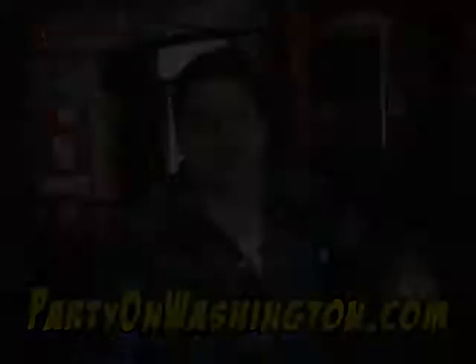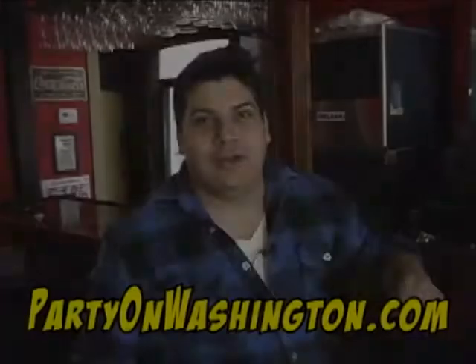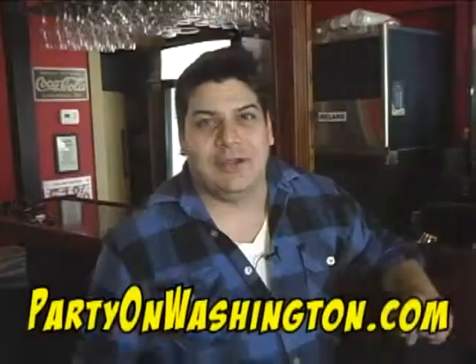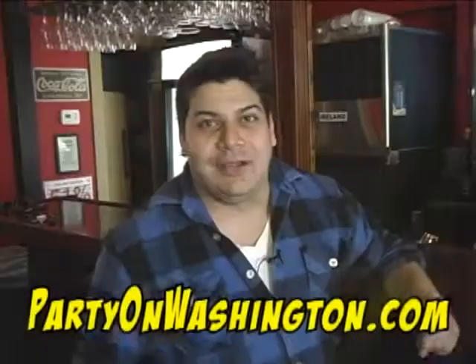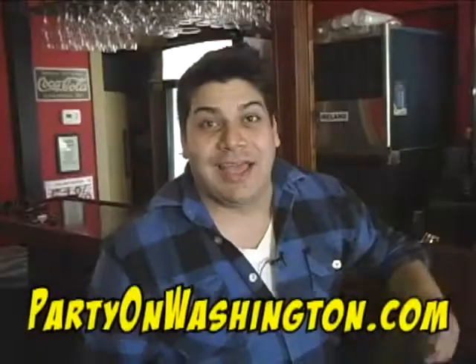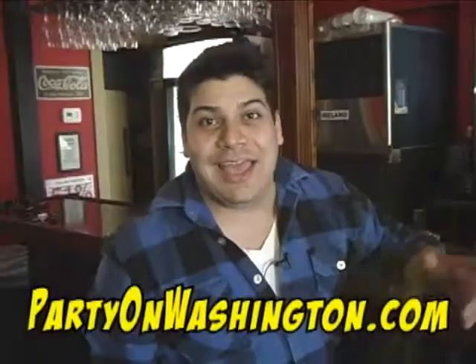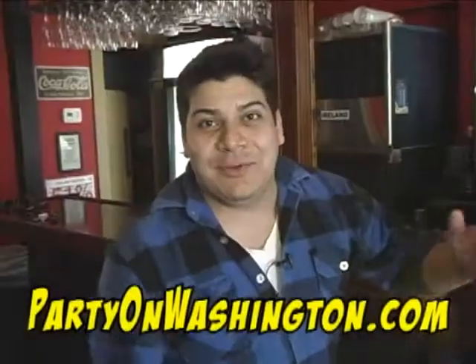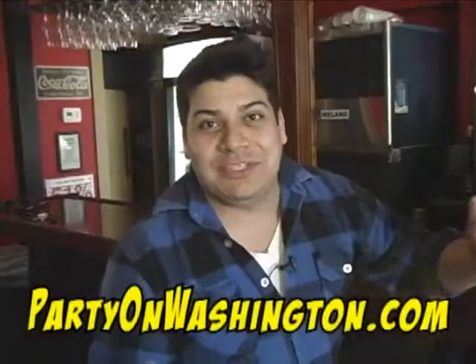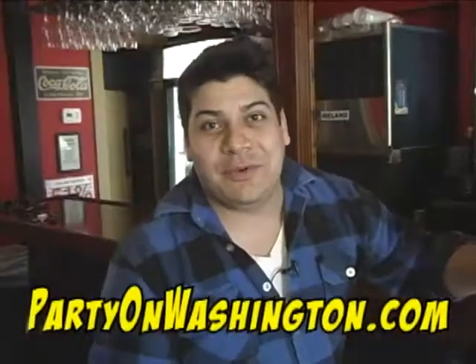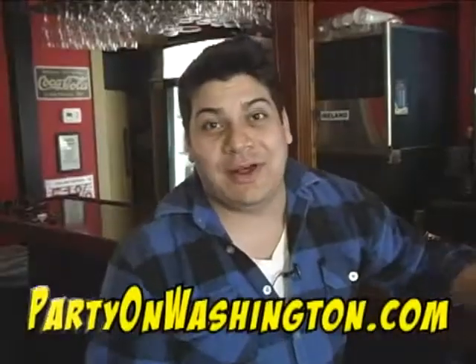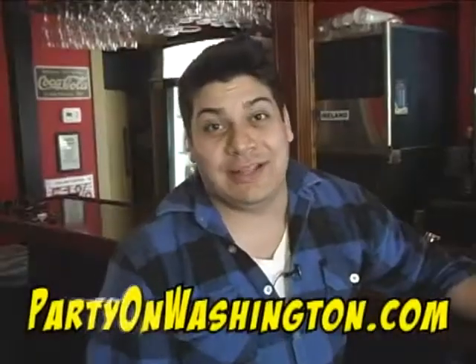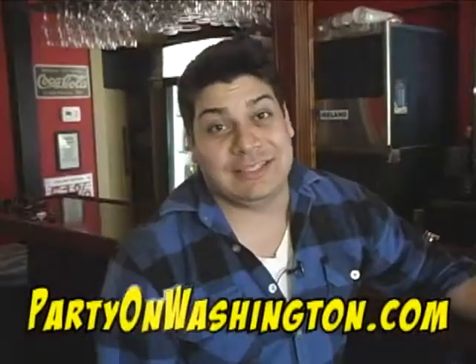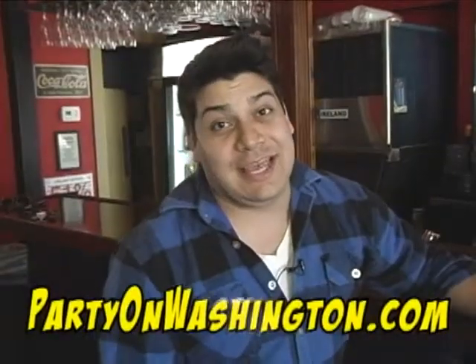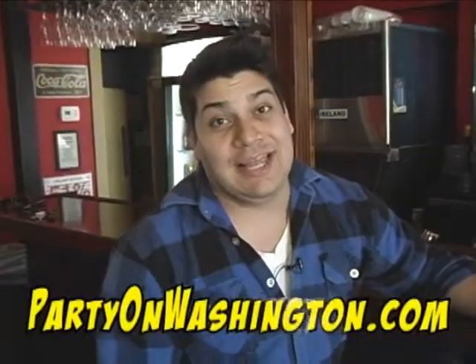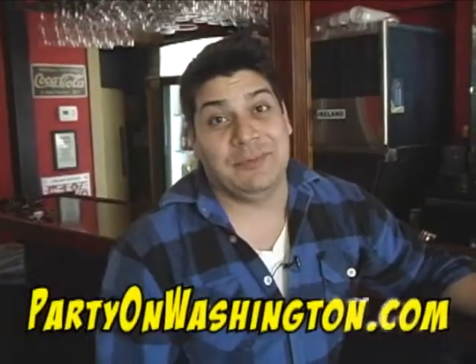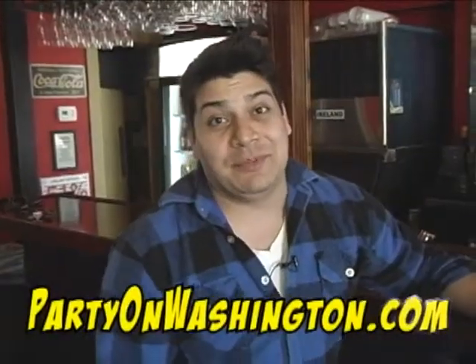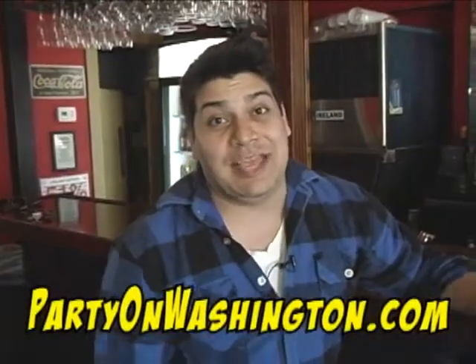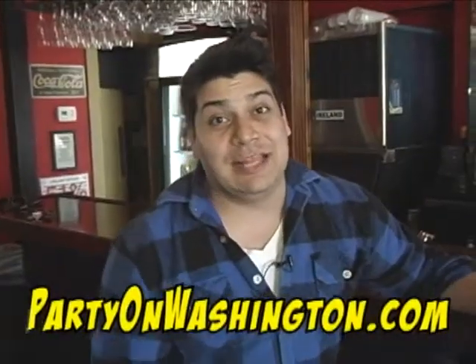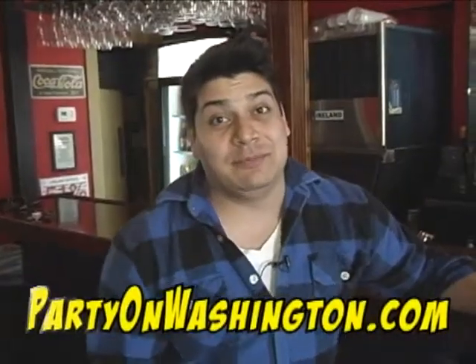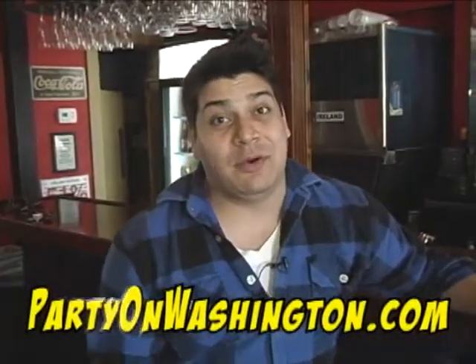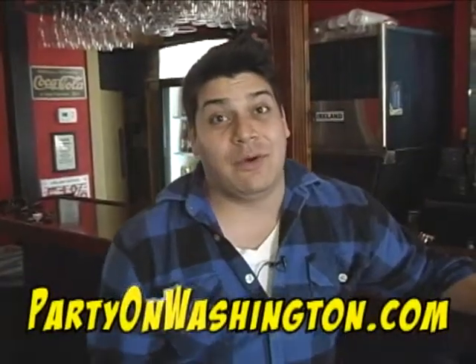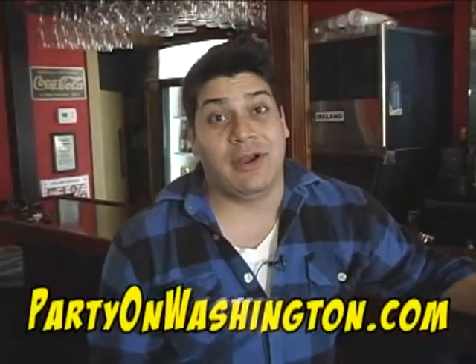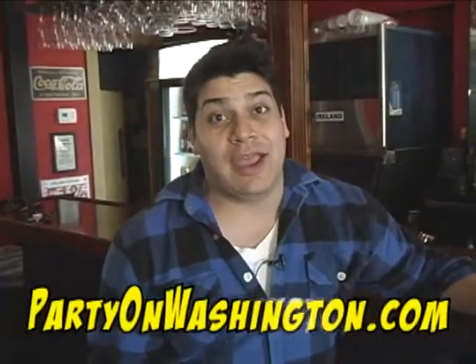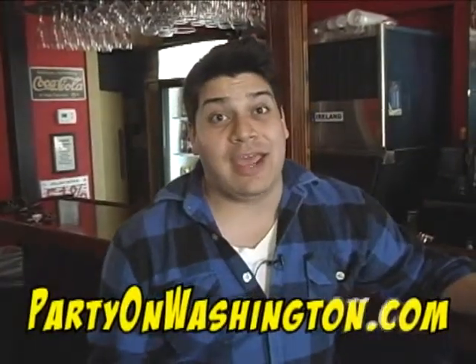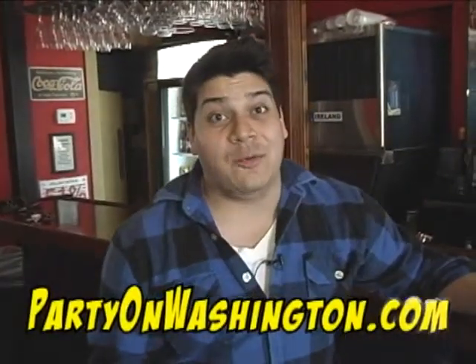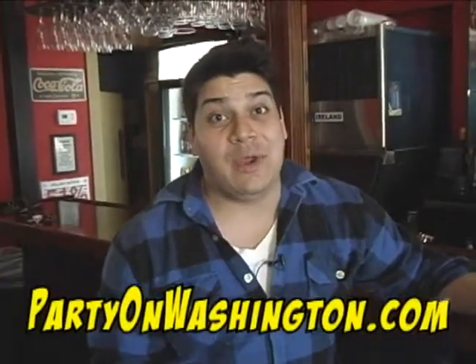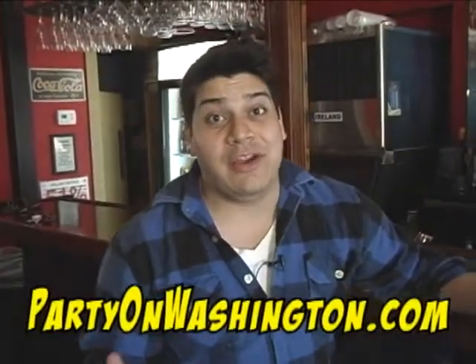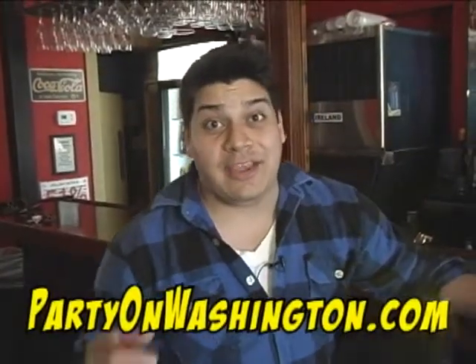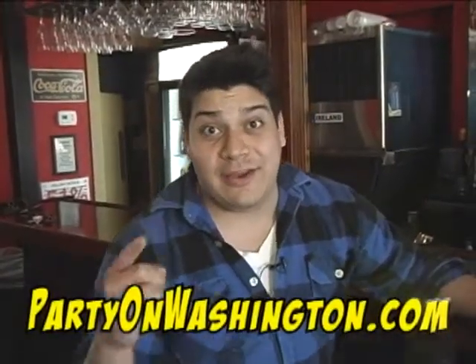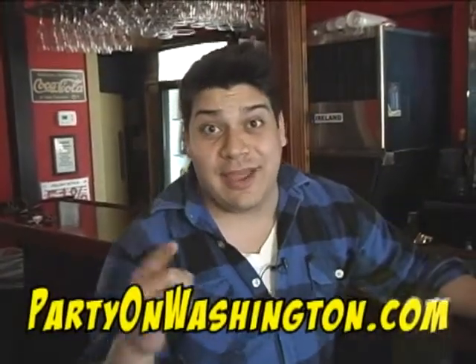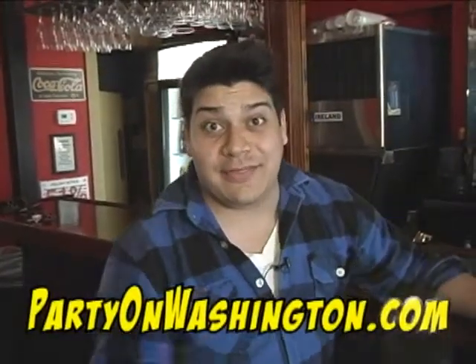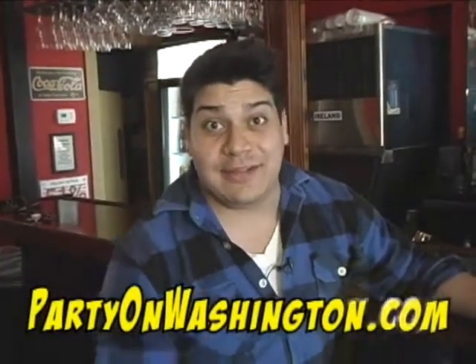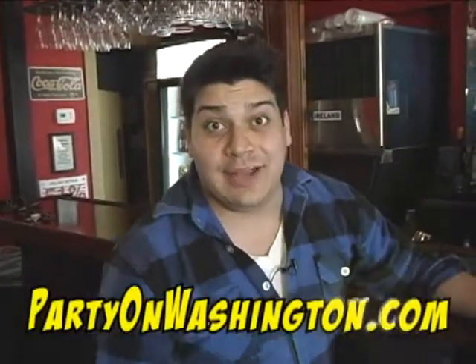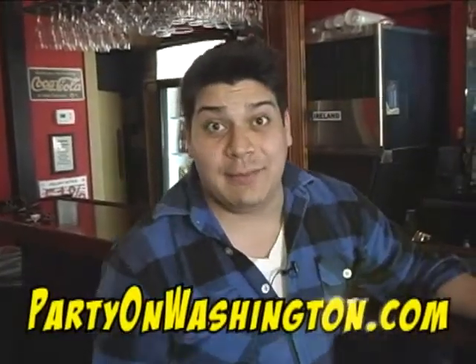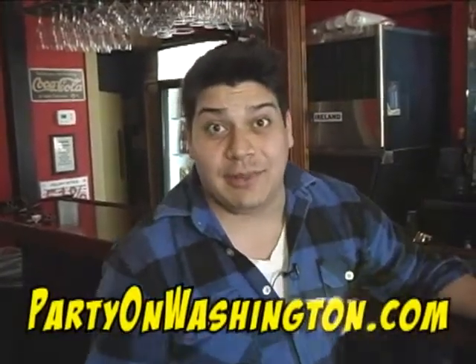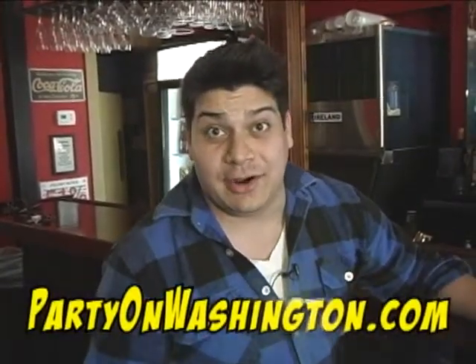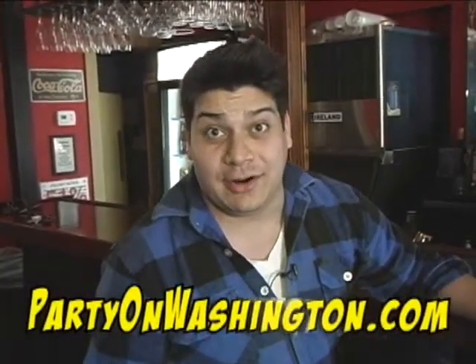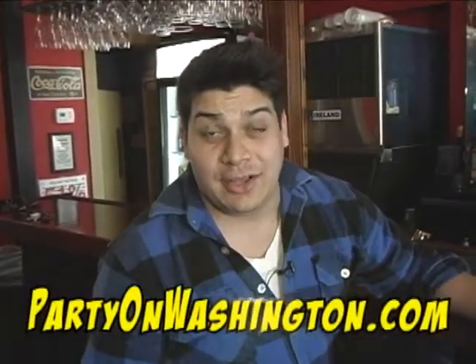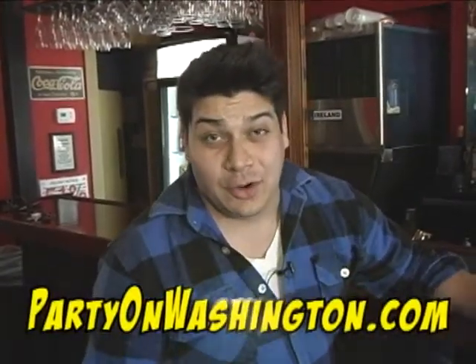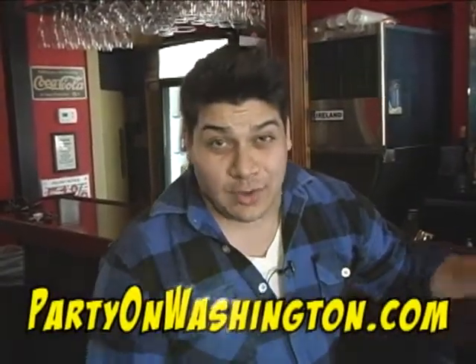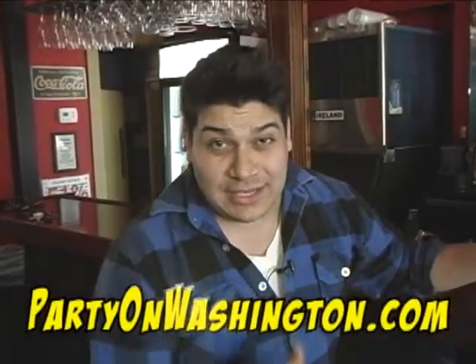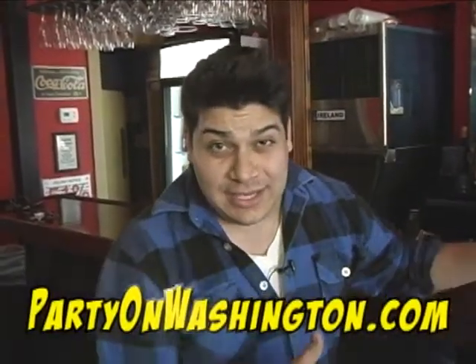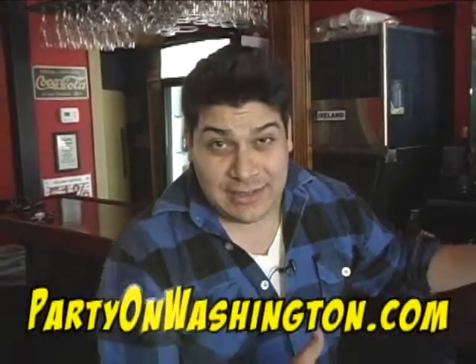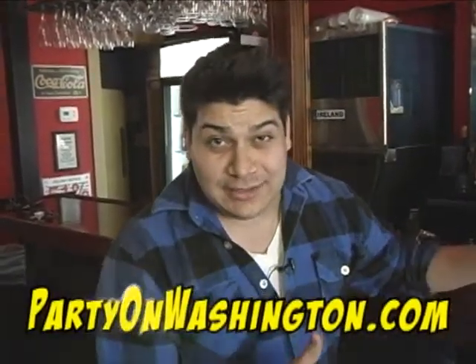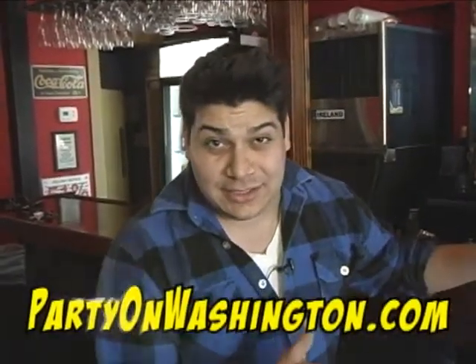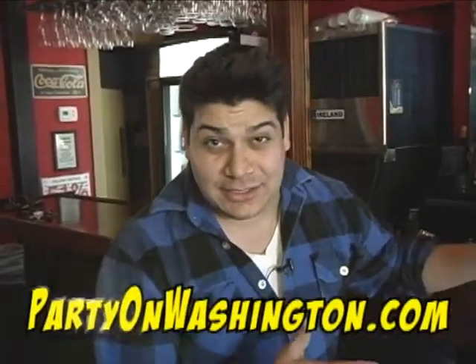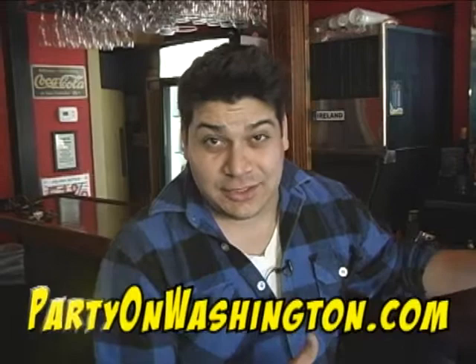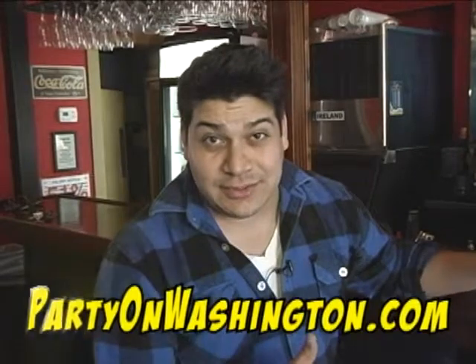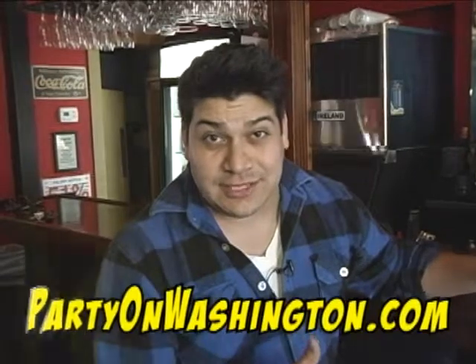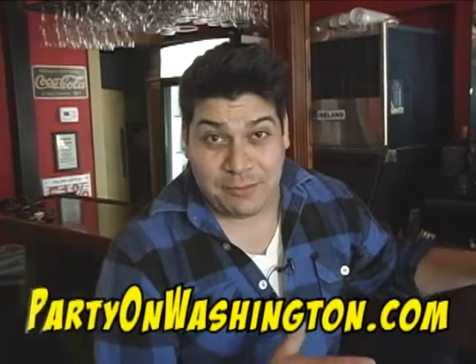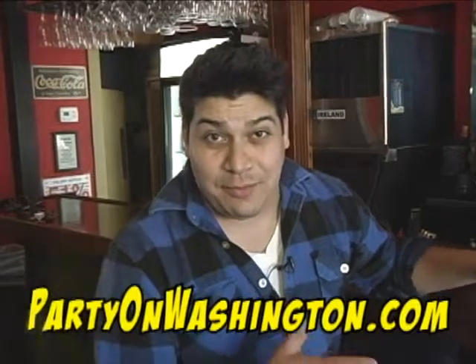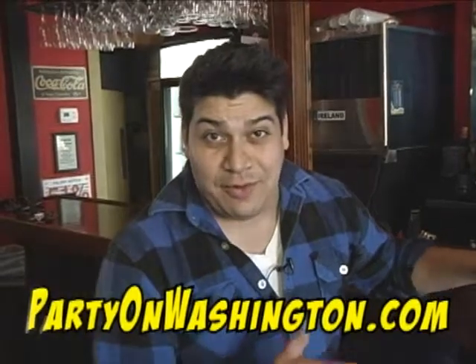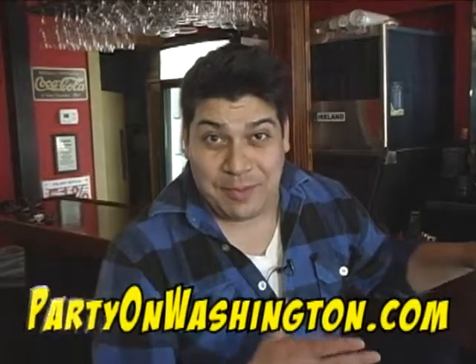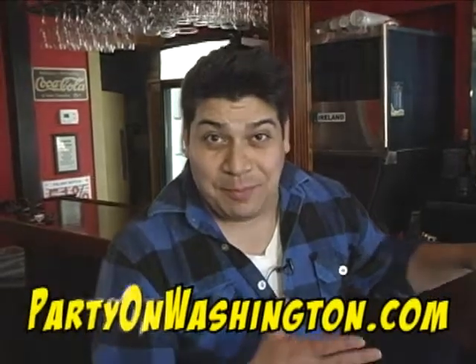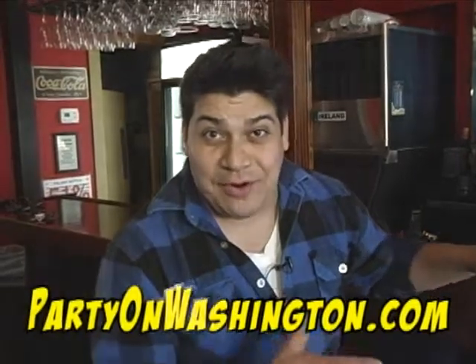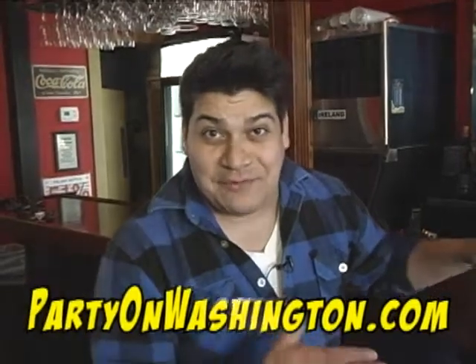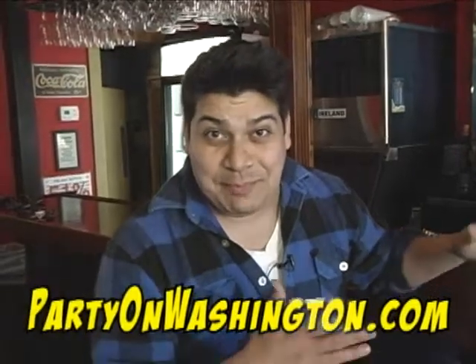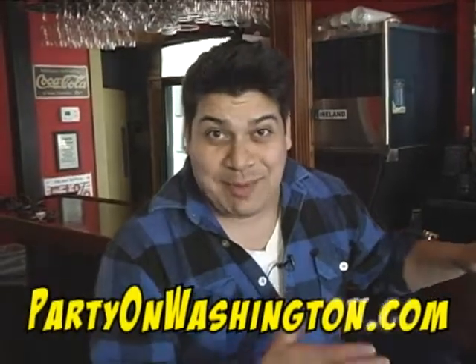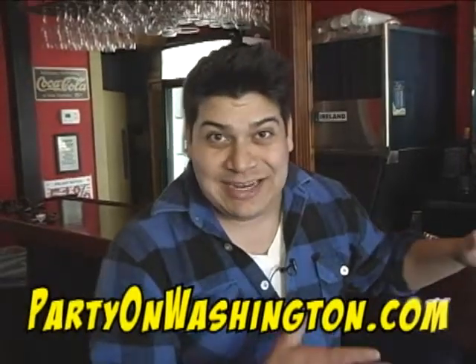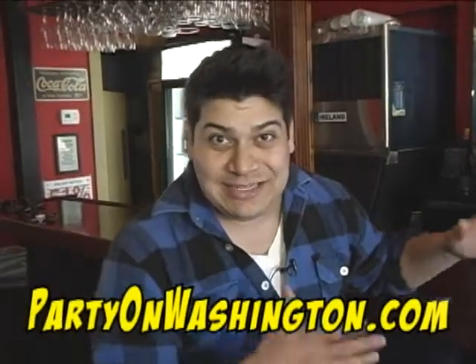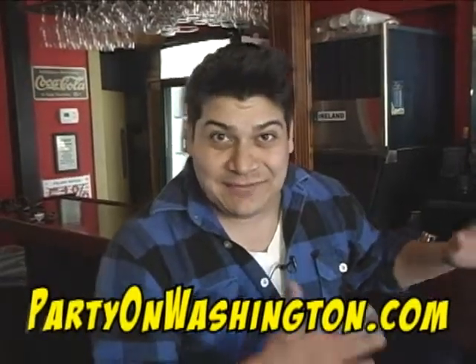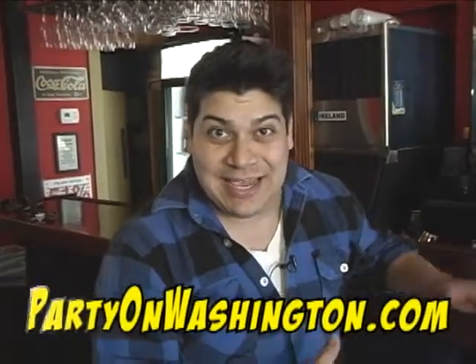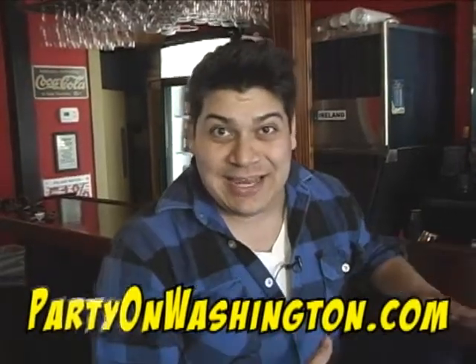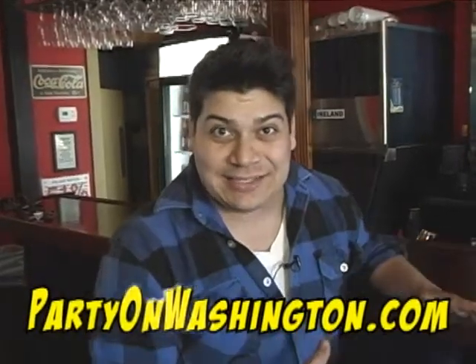Hey, what's going on? It's Caleb with Caleb's Corner and we are here at the Dubliner where Keith is going to show us how to pour the perfect pint of Guinness.